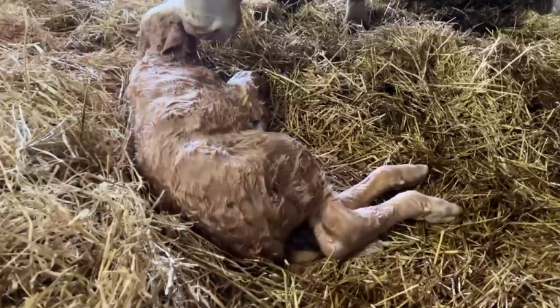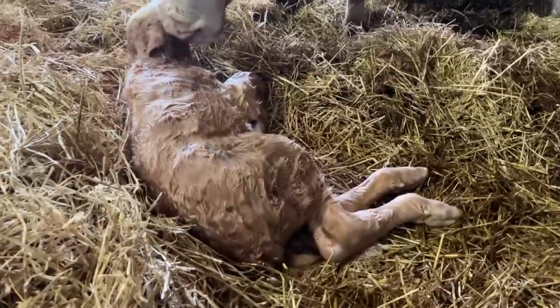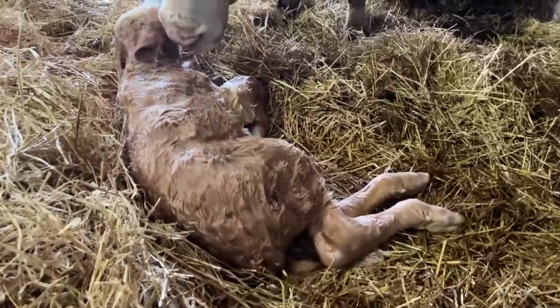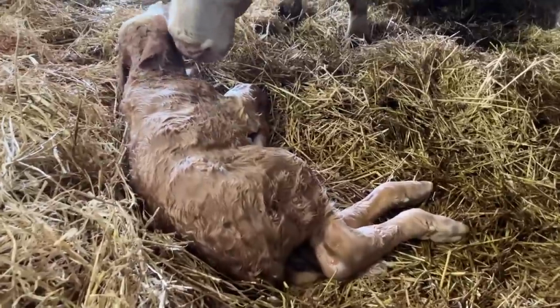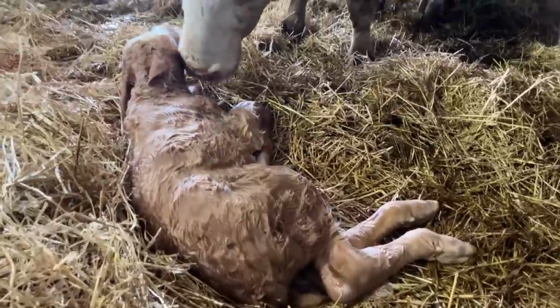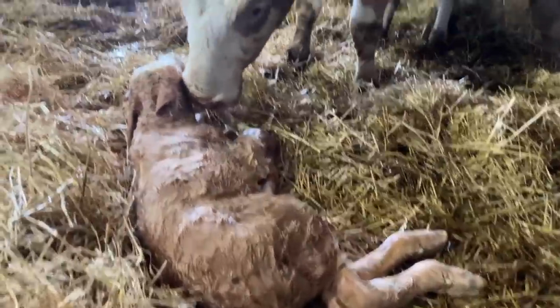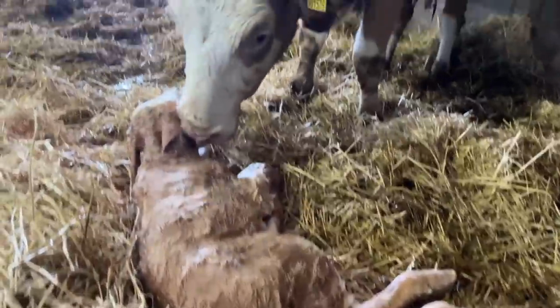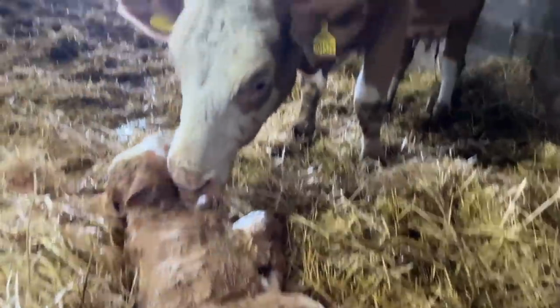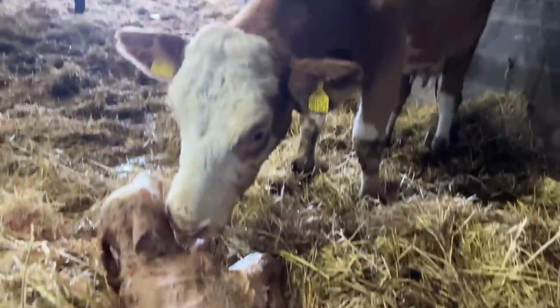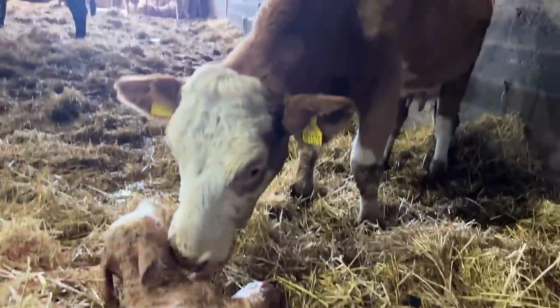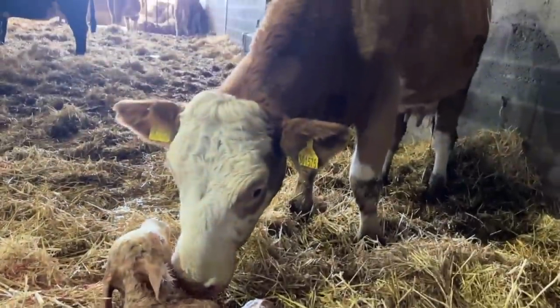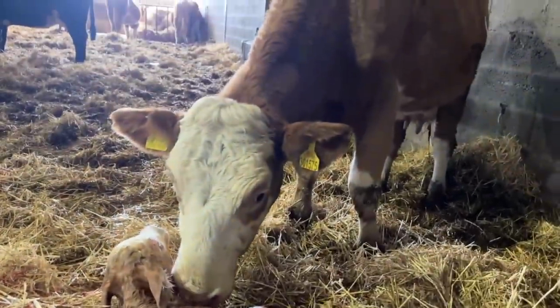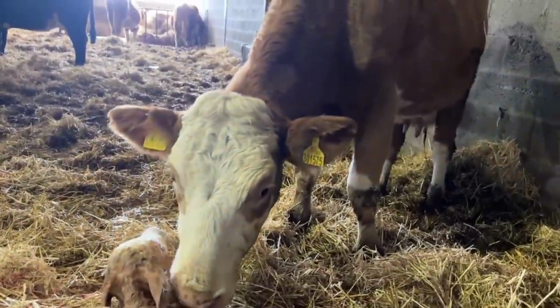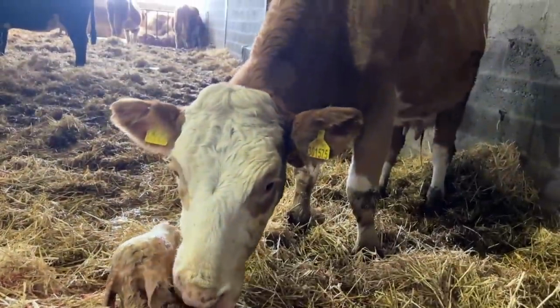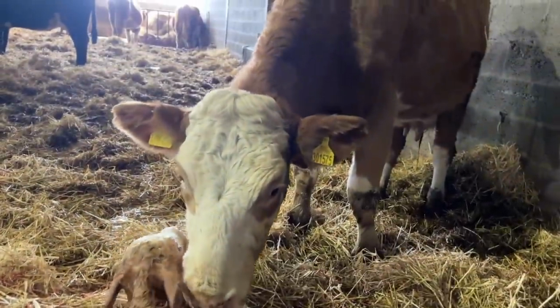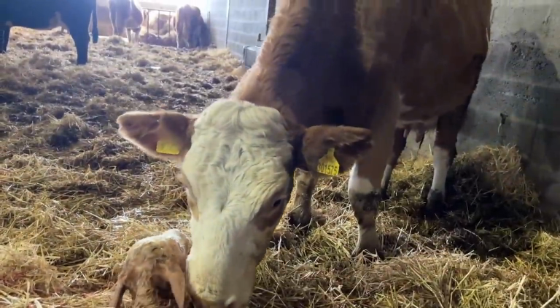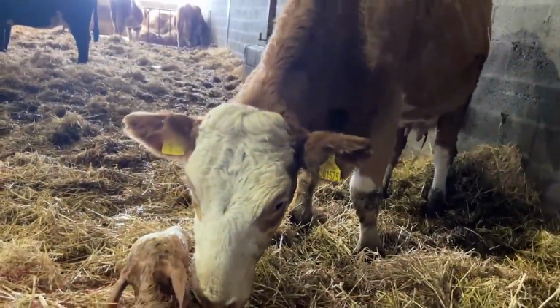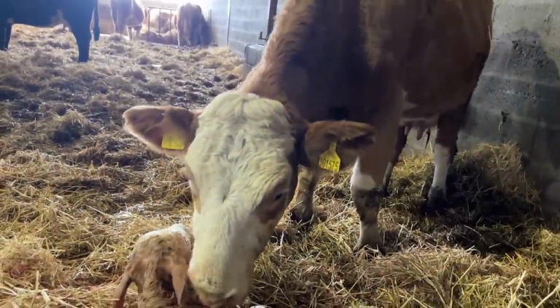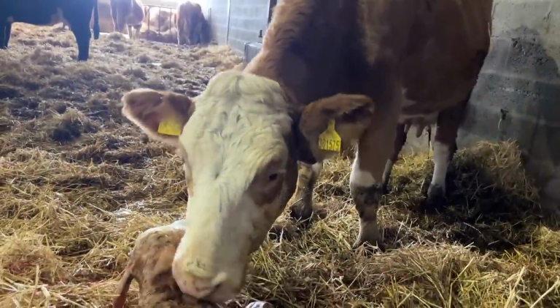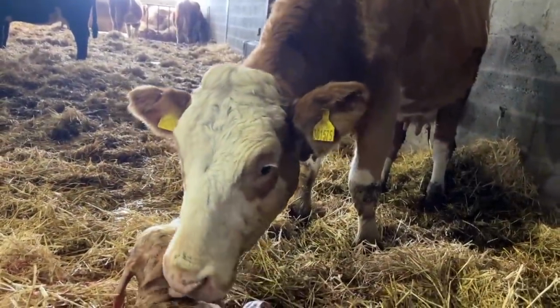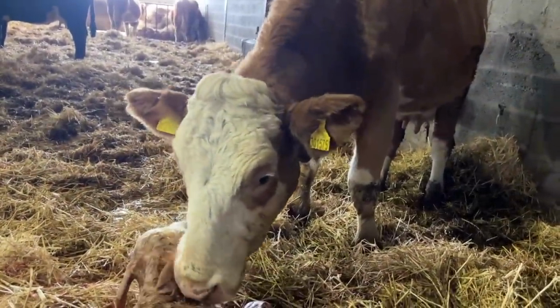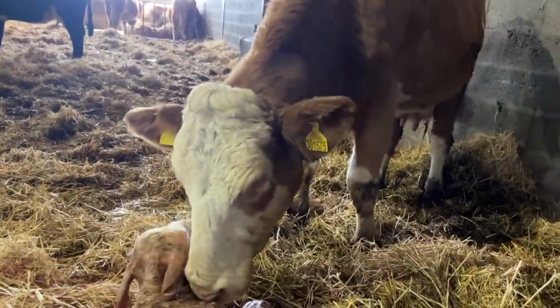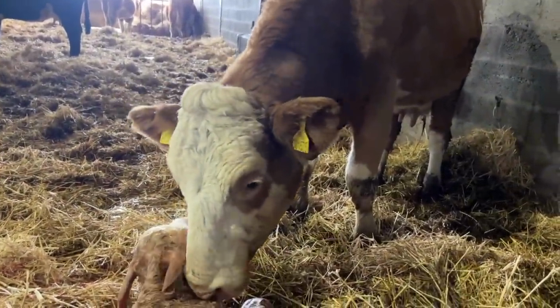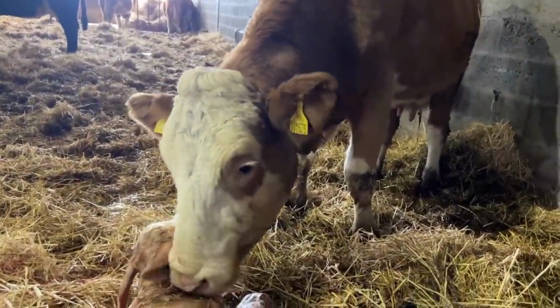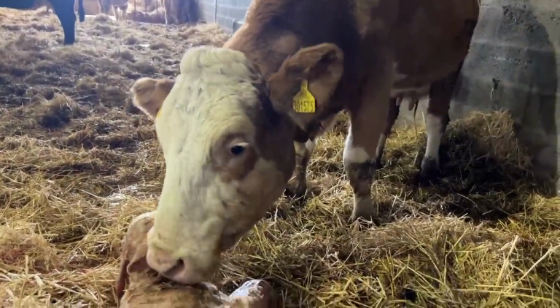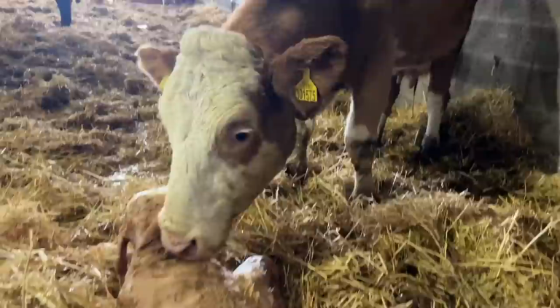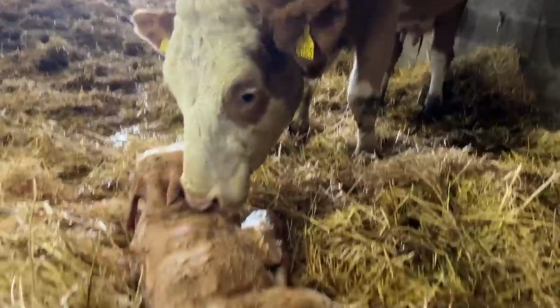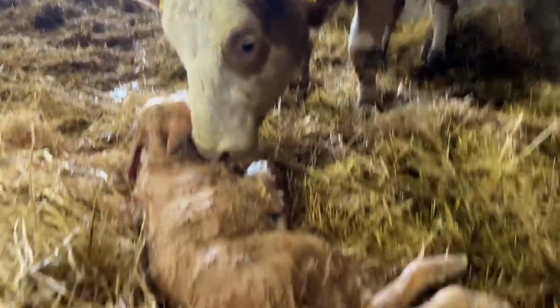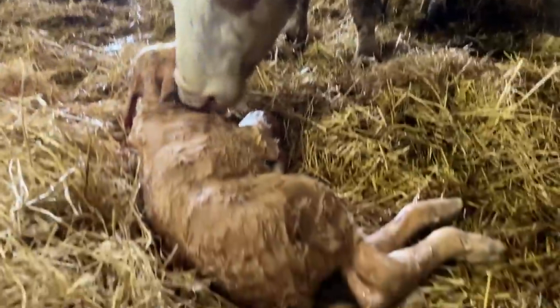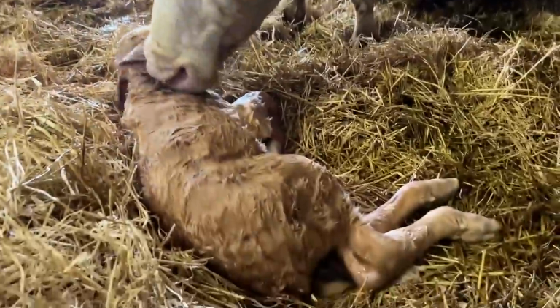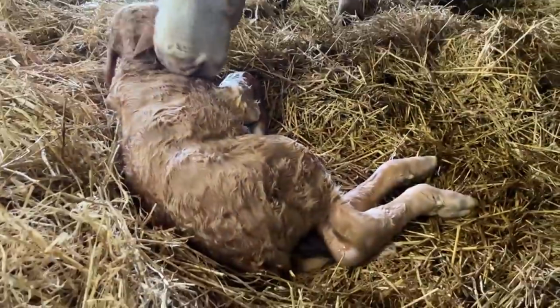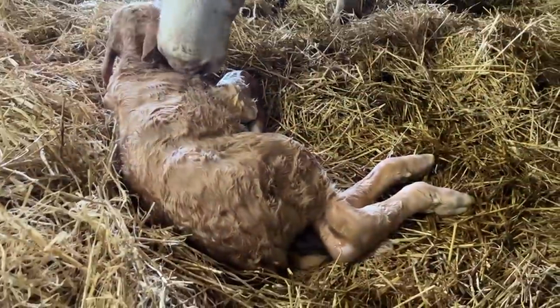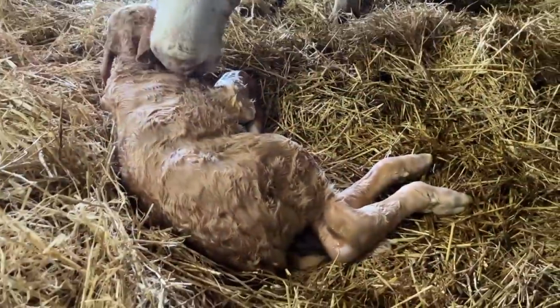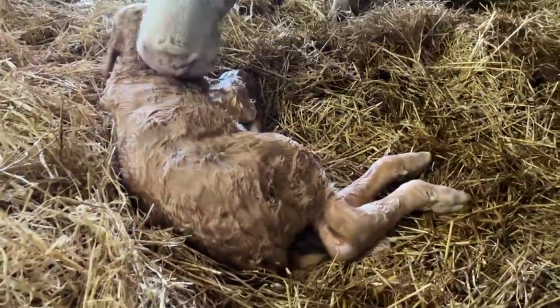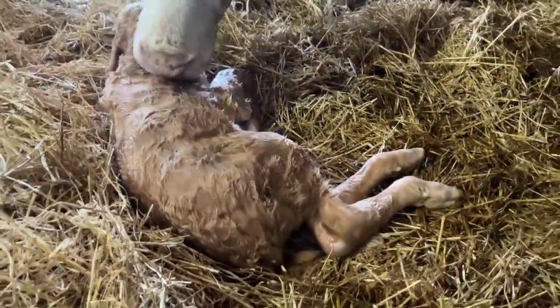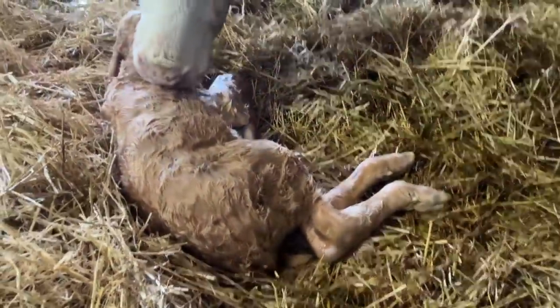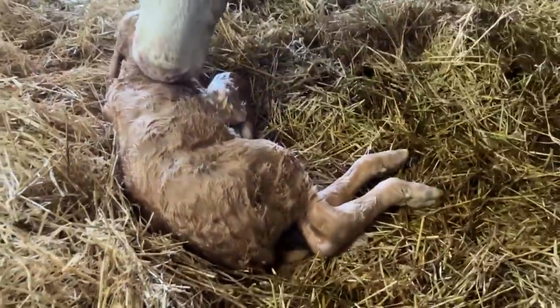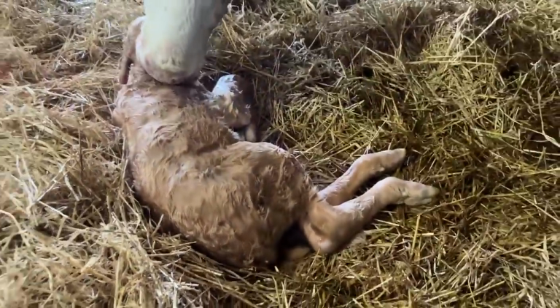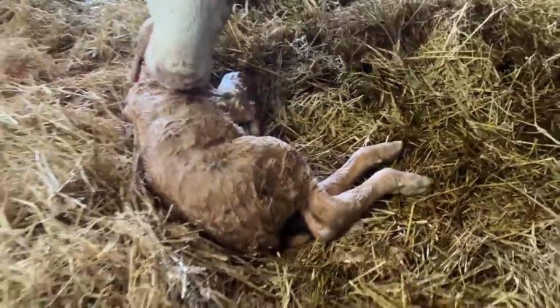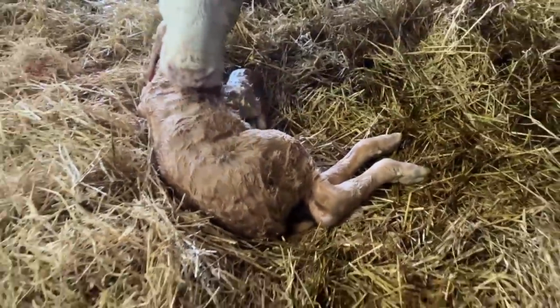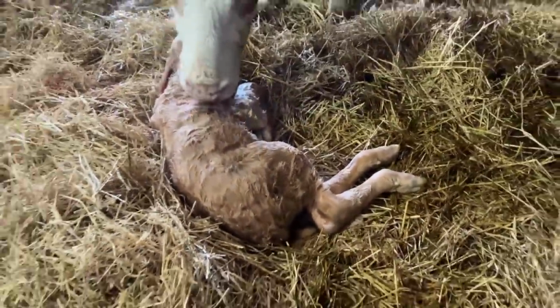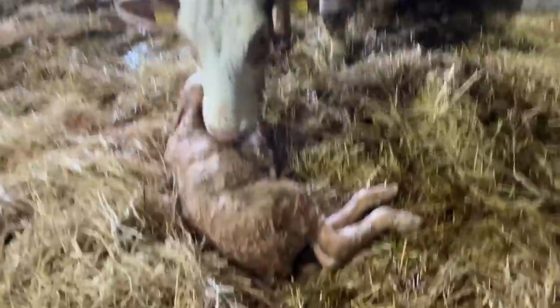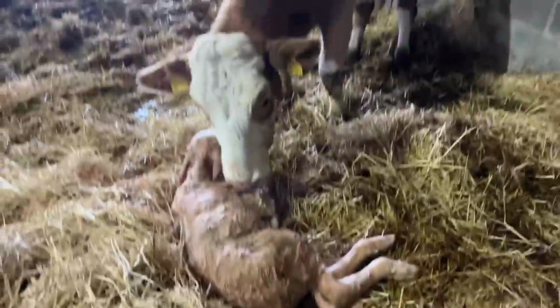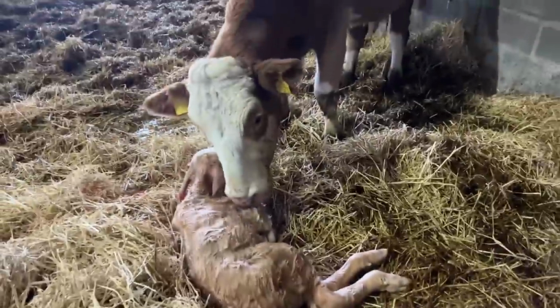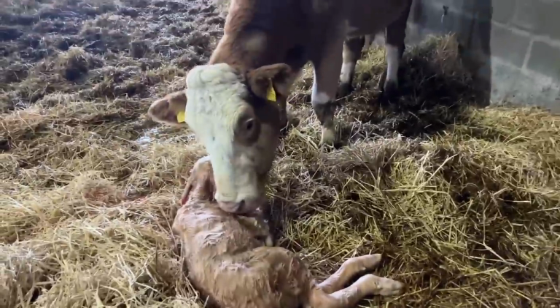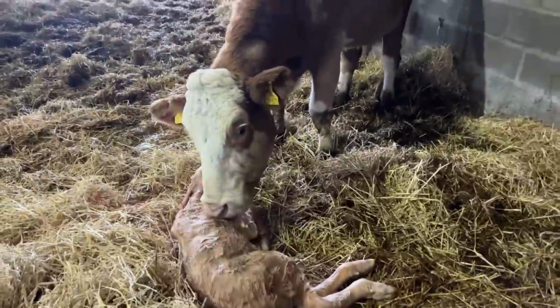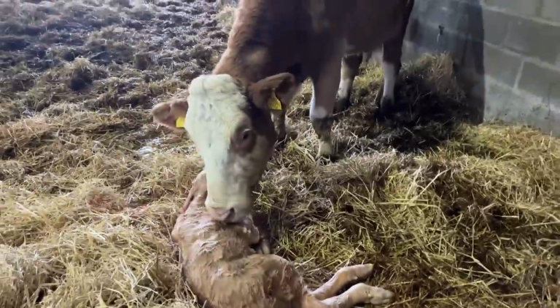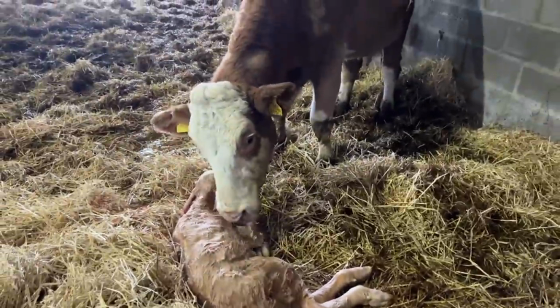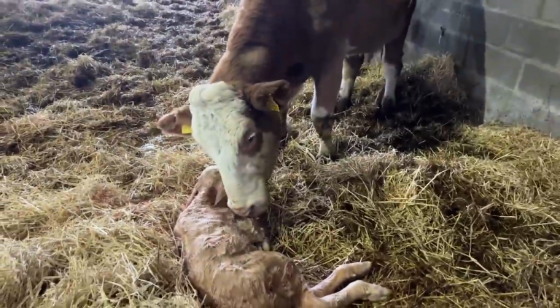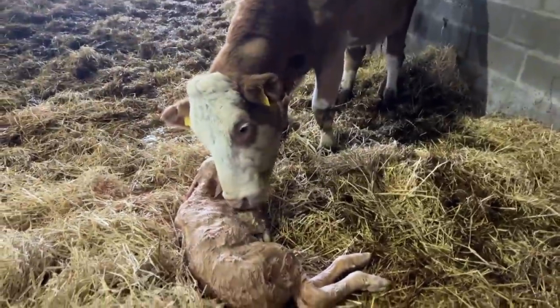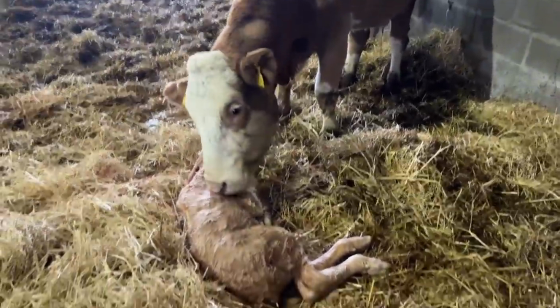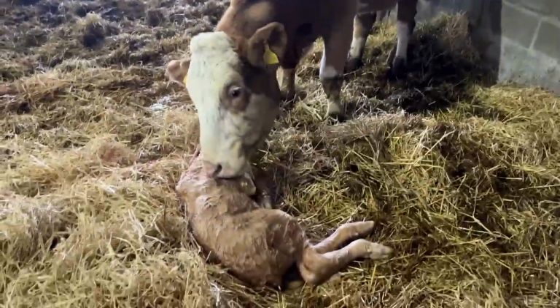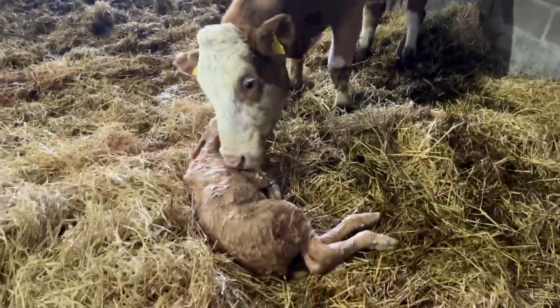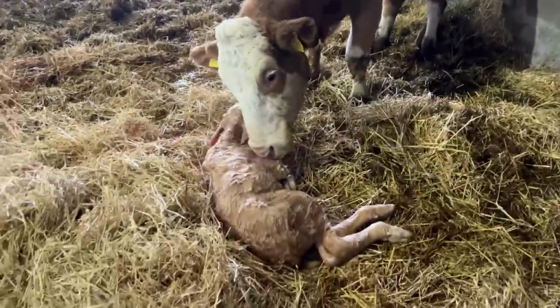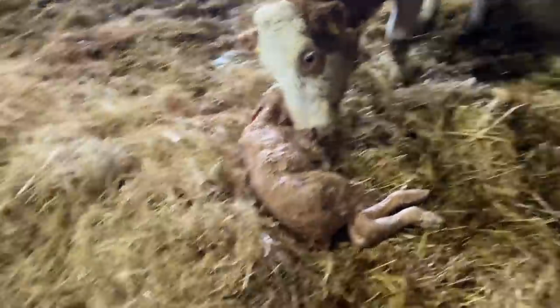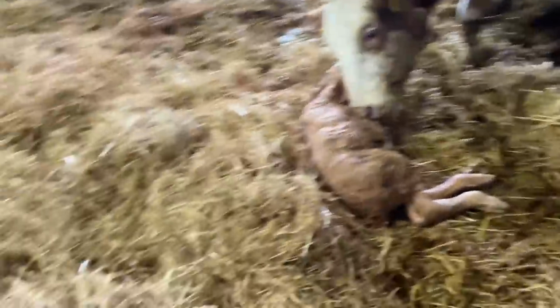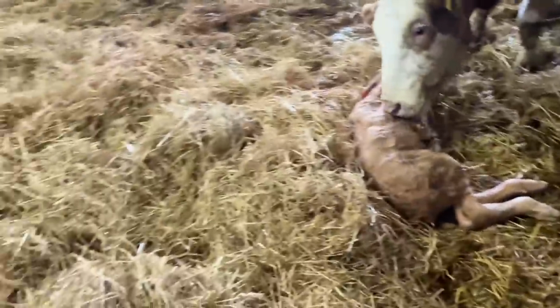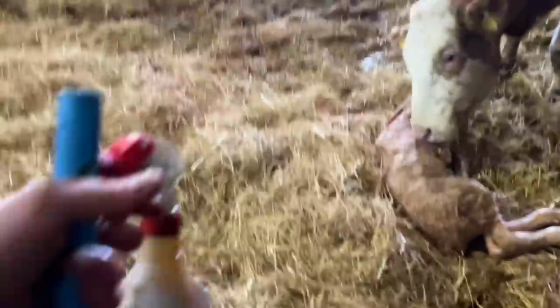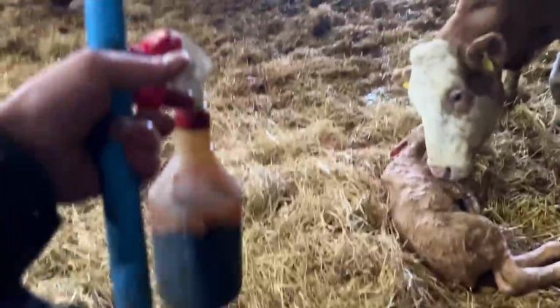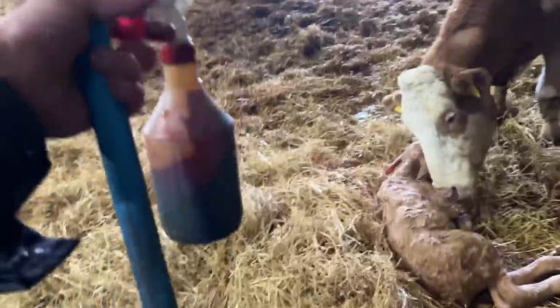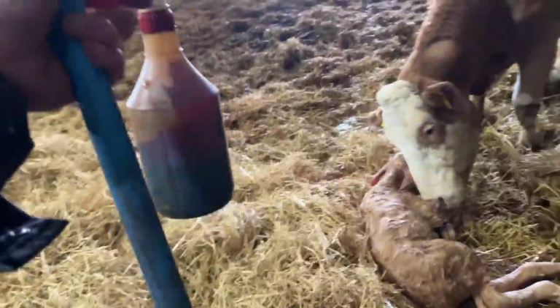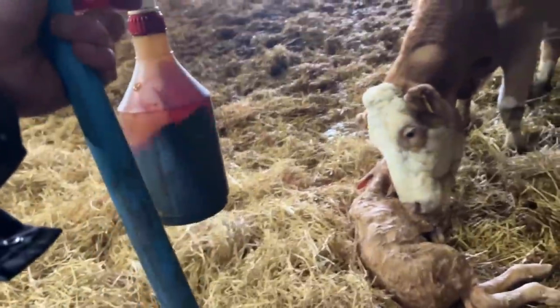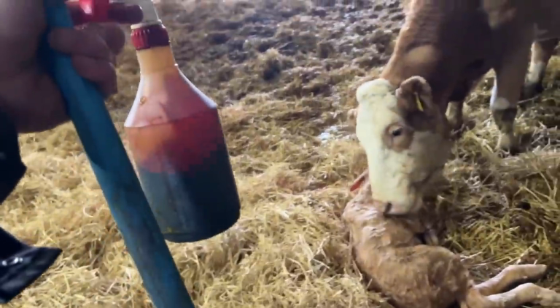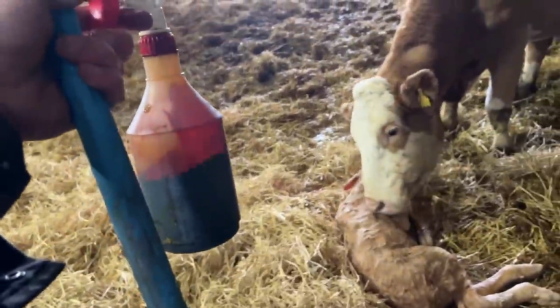Another wee heifer. The cow's doing wonders — straight in licking it. It's already tried to get on its feet. It's doing well. We'll leave it to it. Naval sprayed.